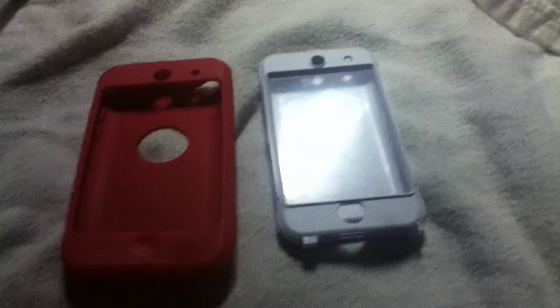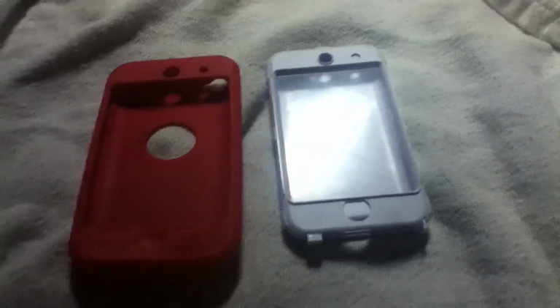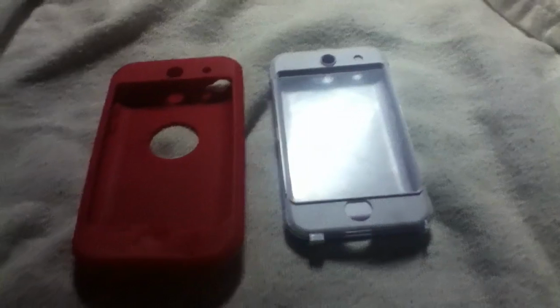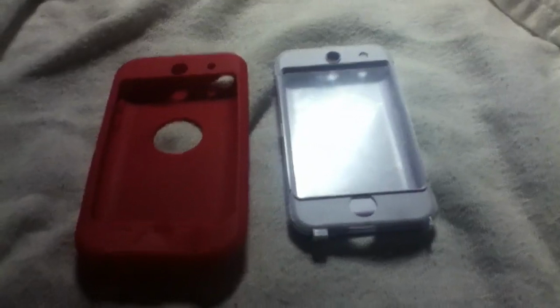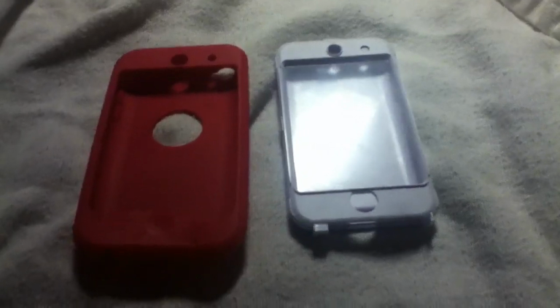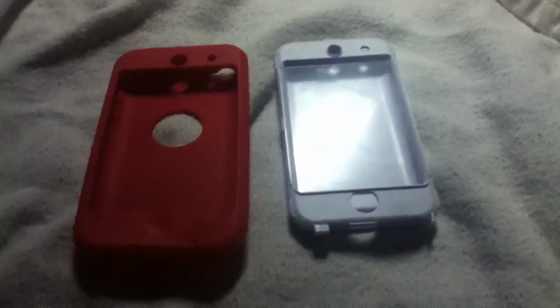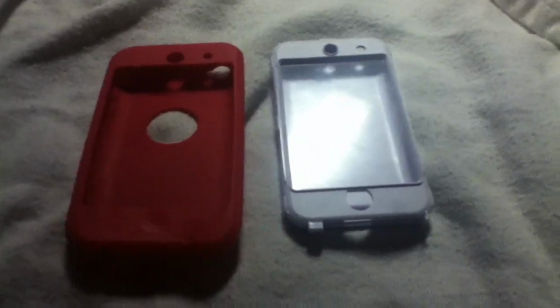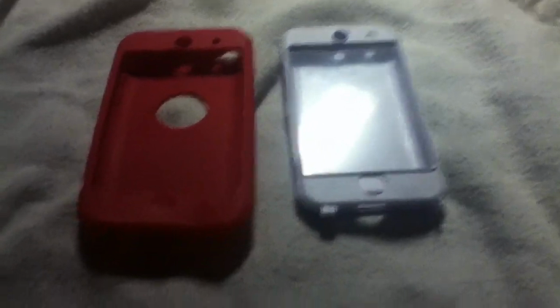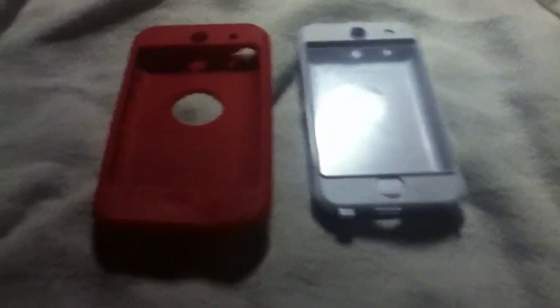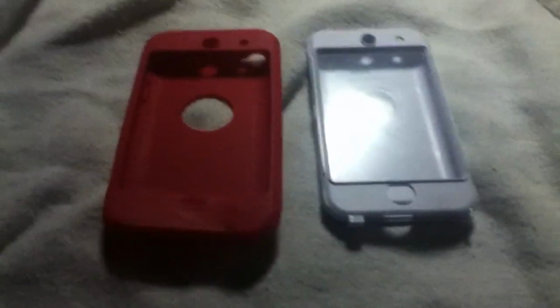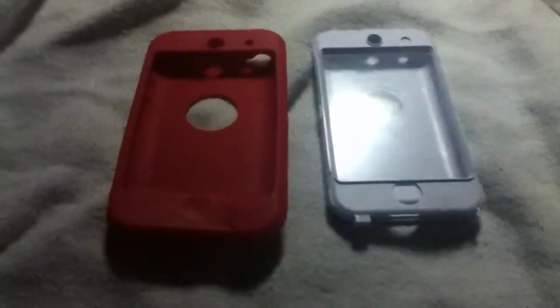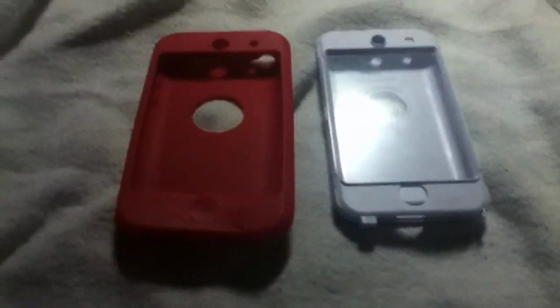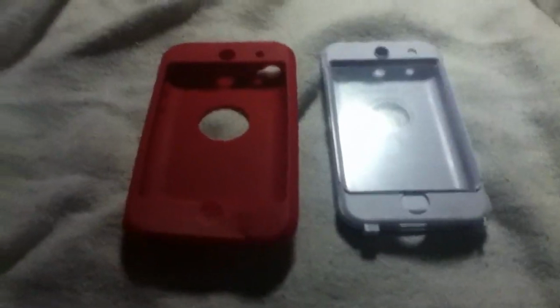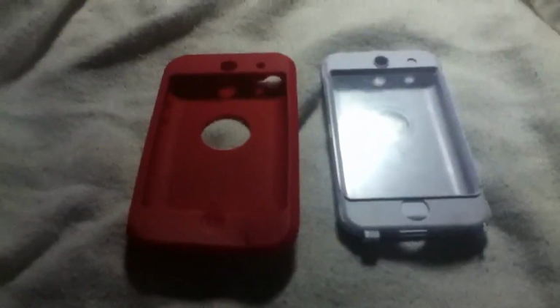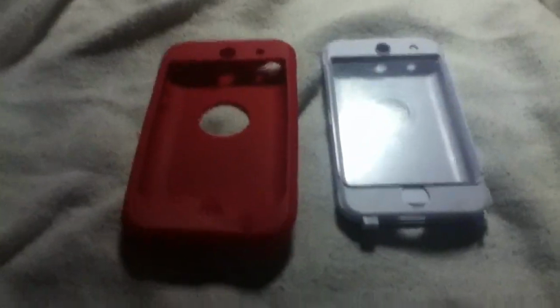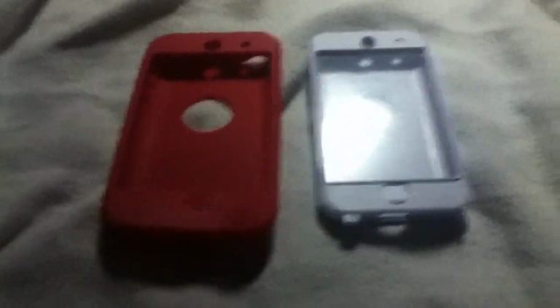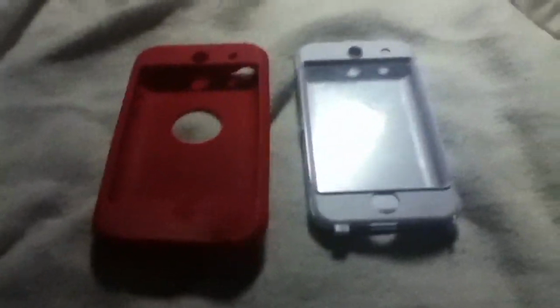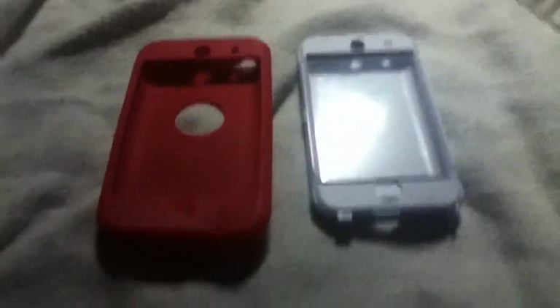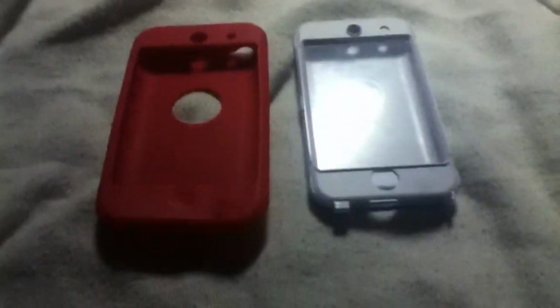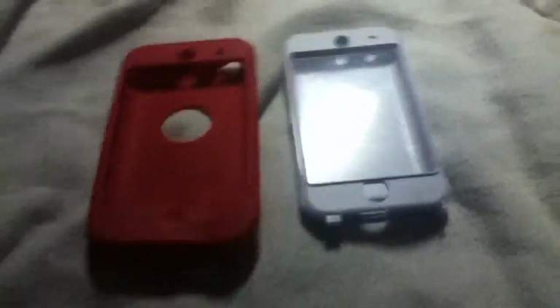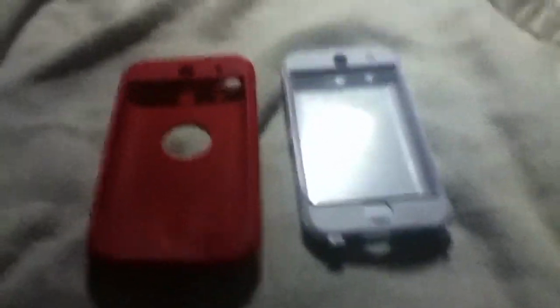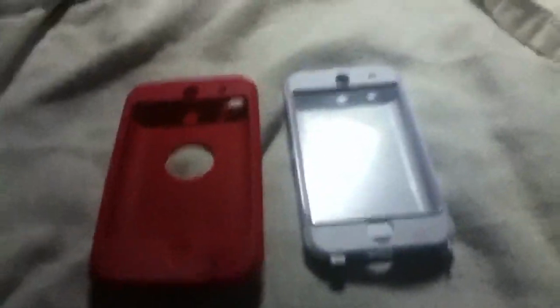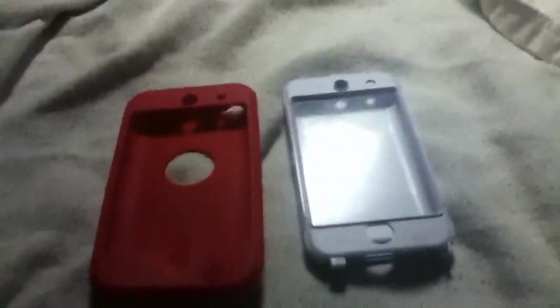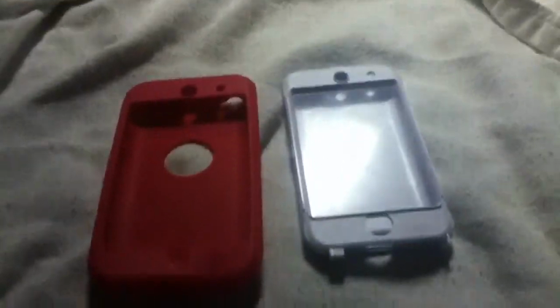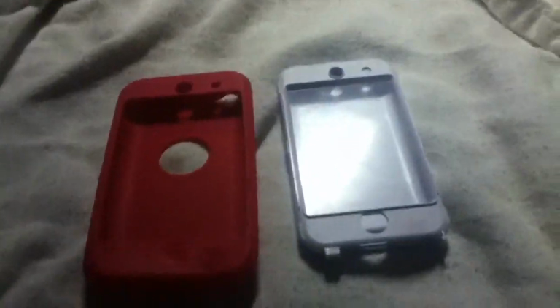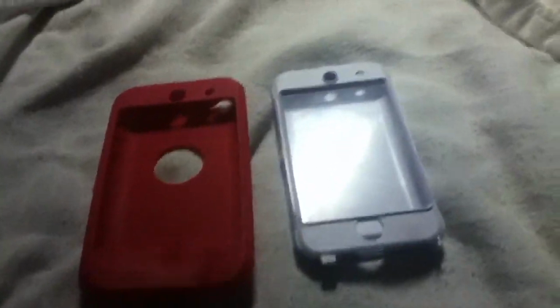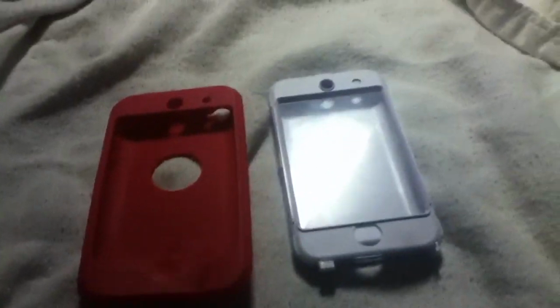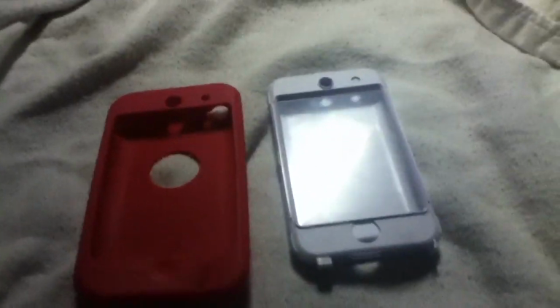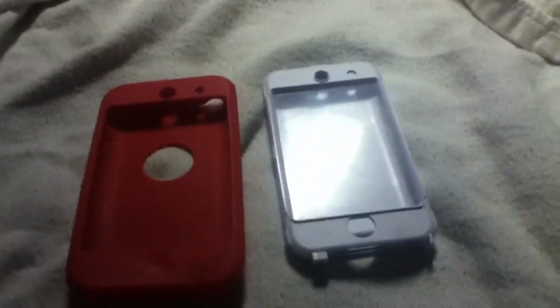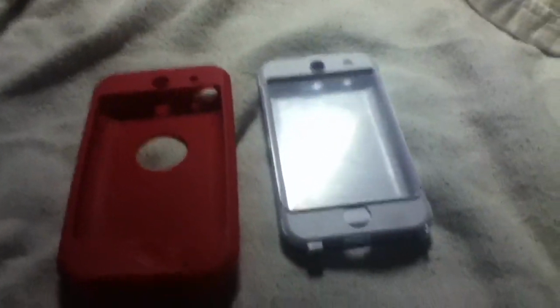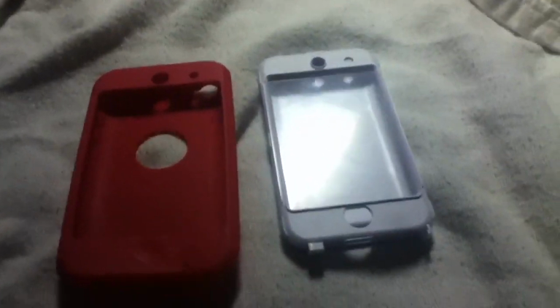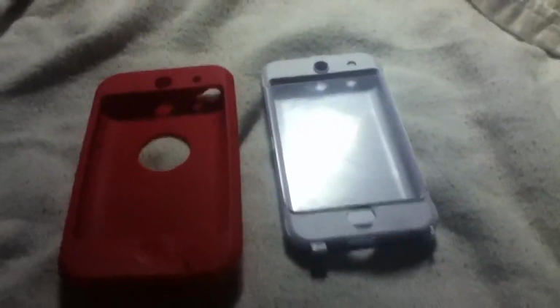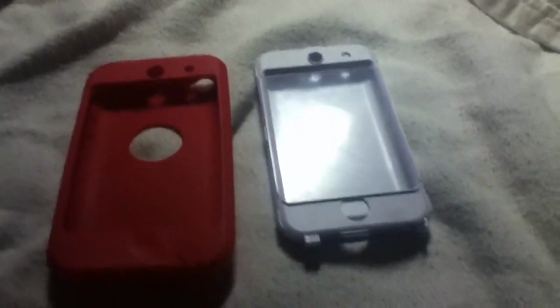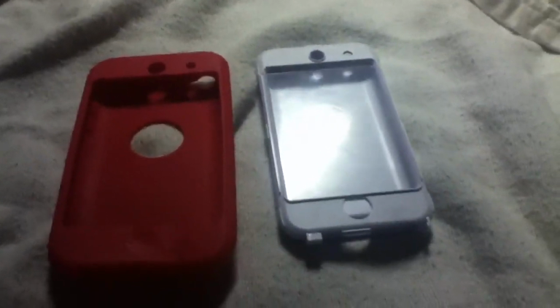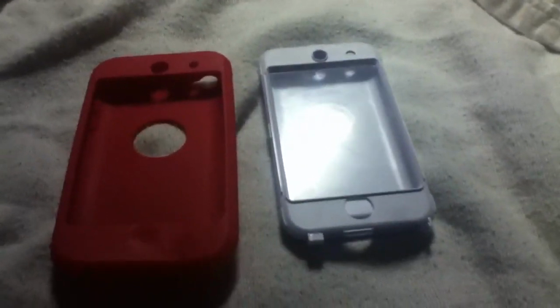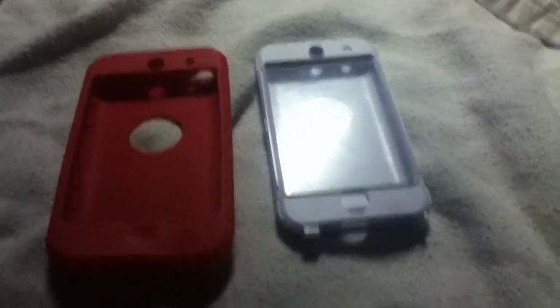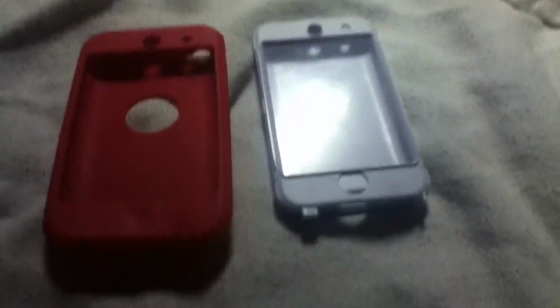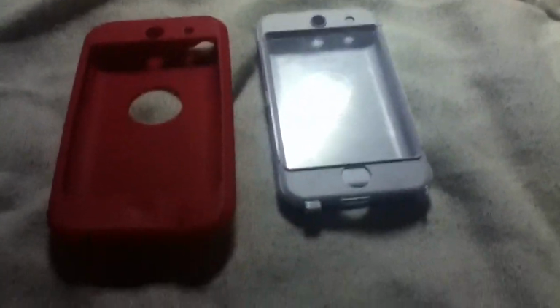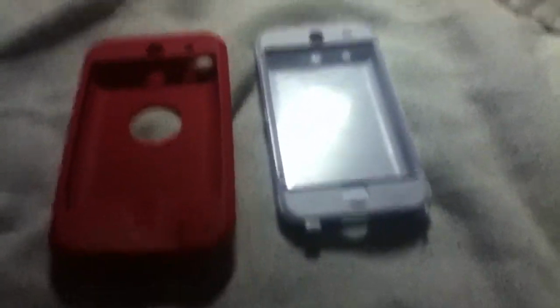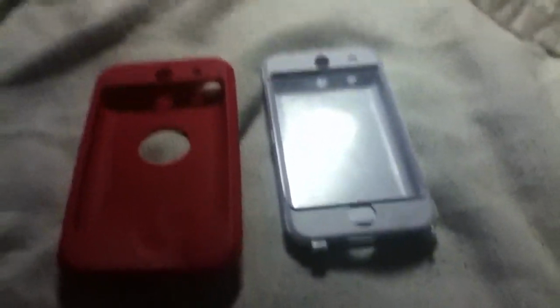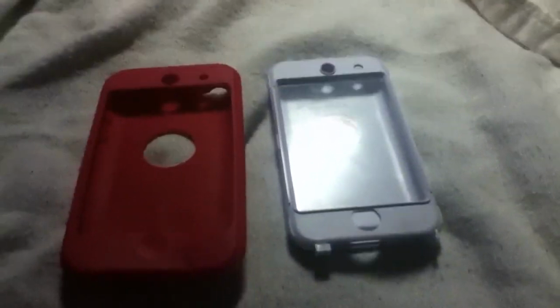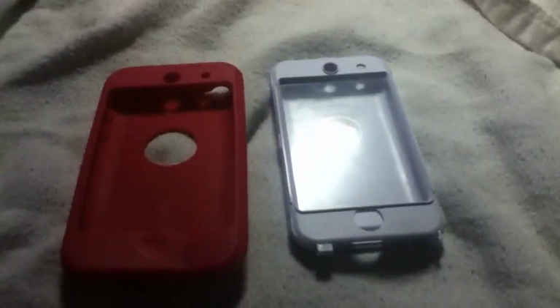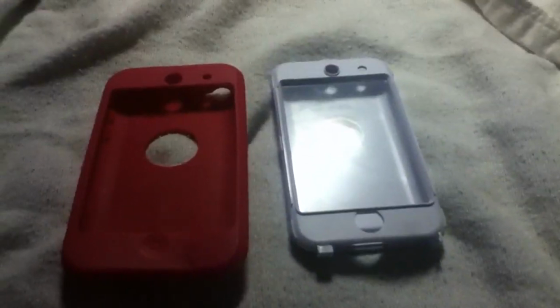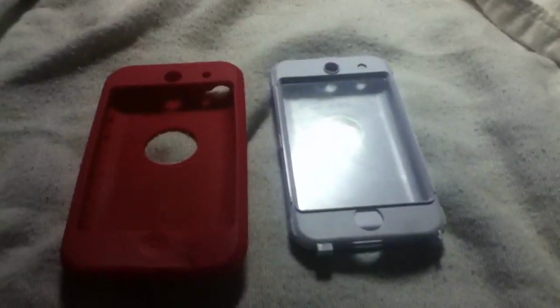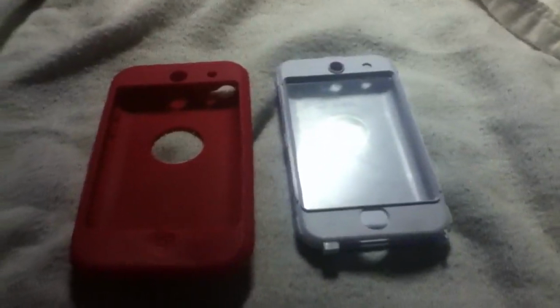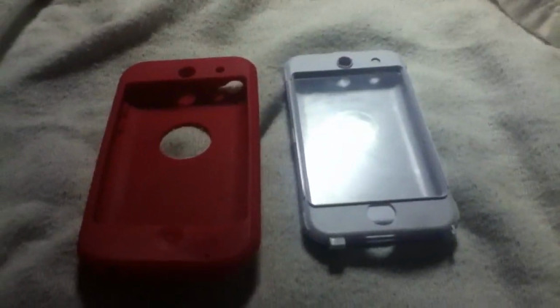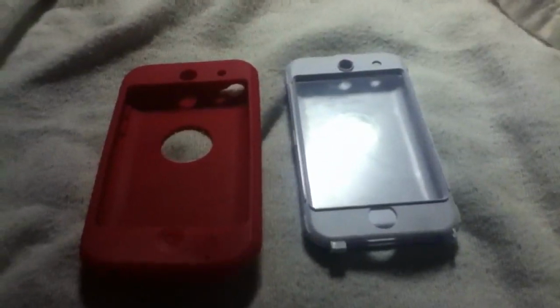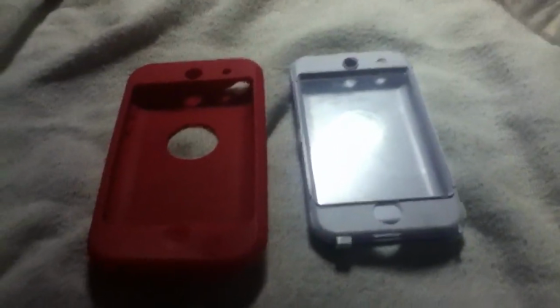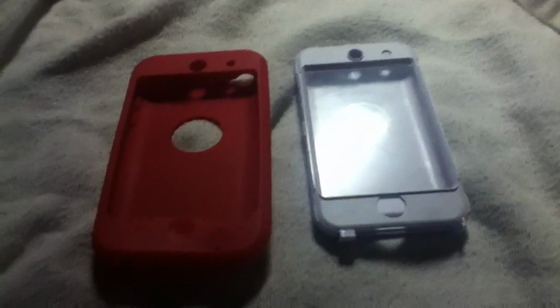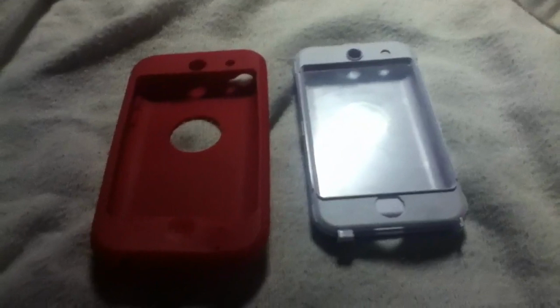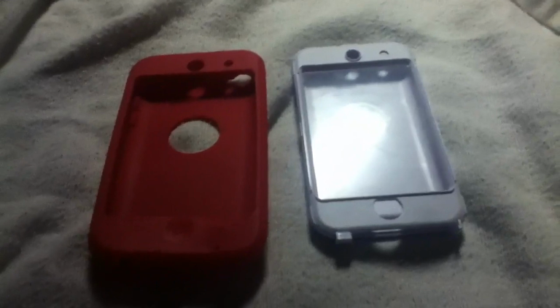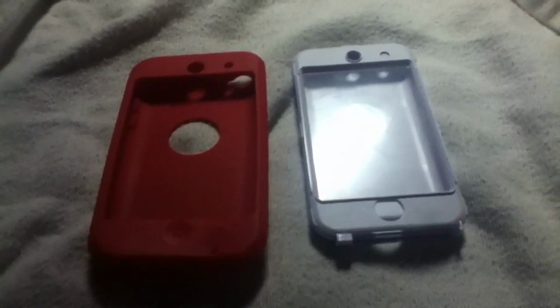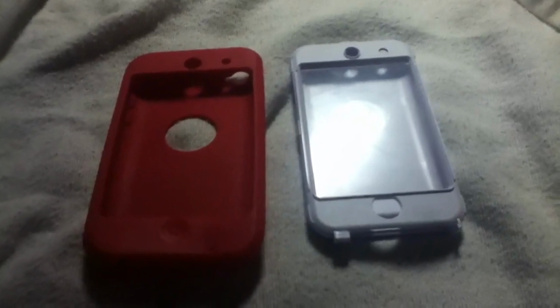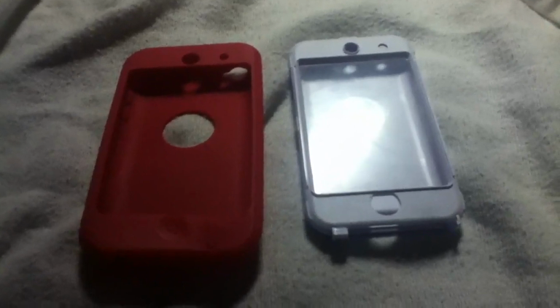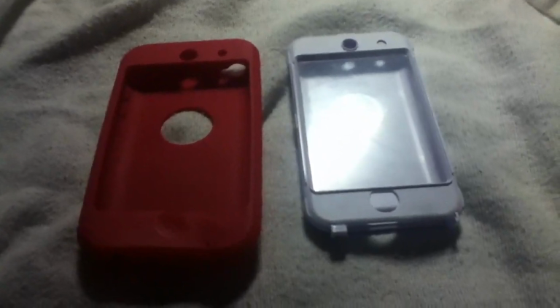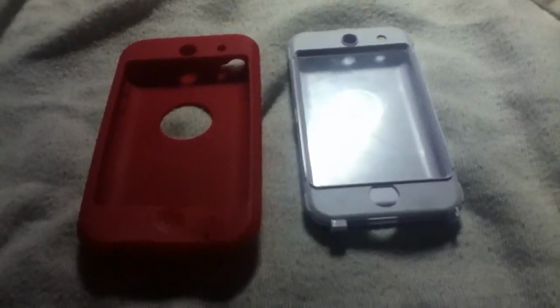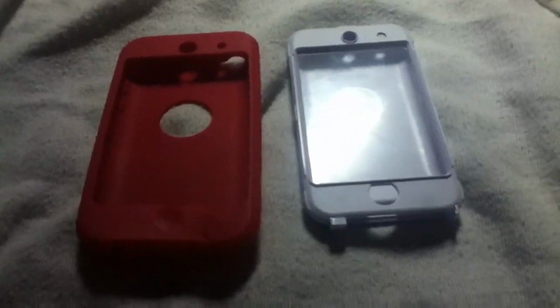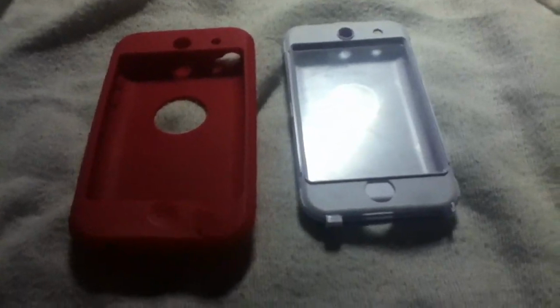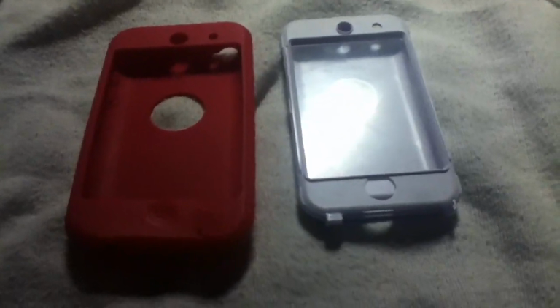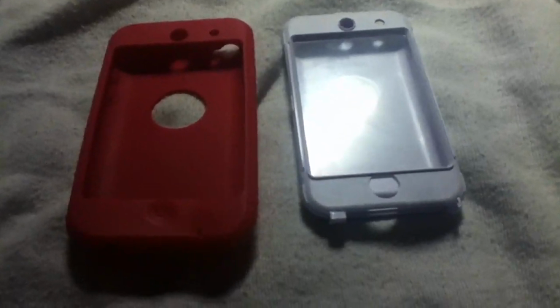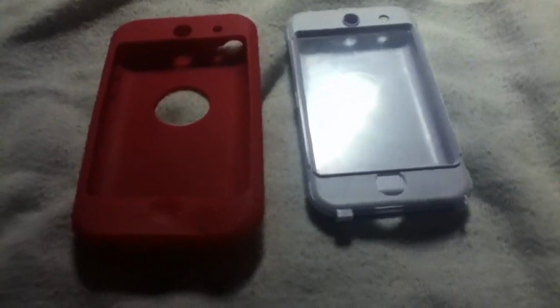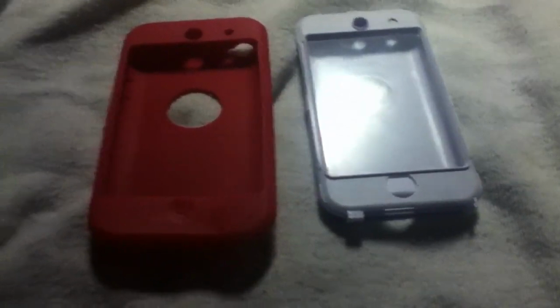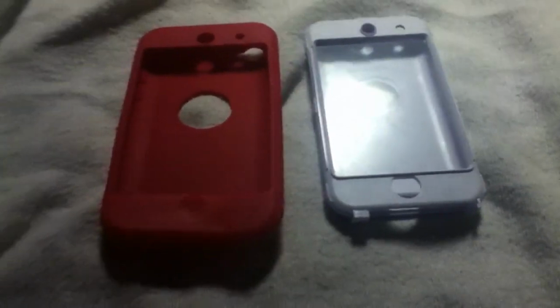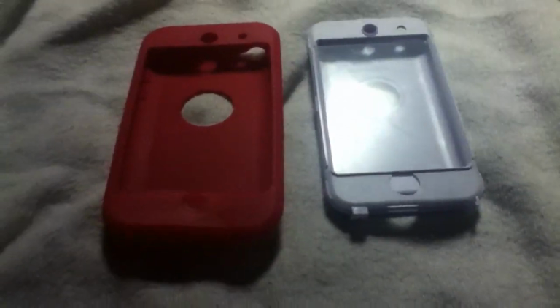Hey, it's MungusFrox here, and I'm here to give you a review of the iPod Touch 4th Generation OtterBox.